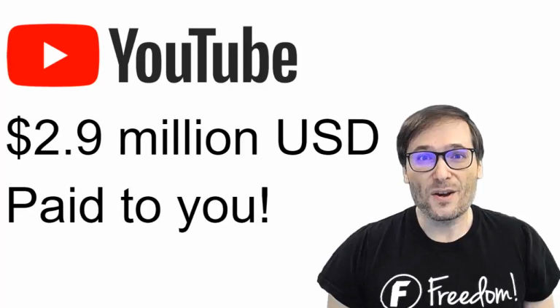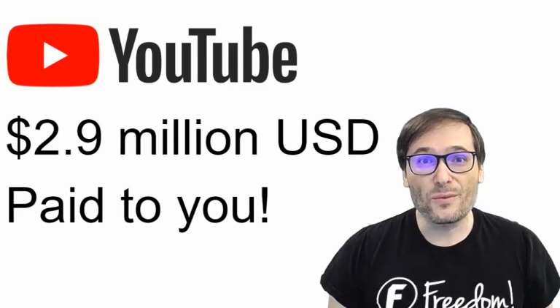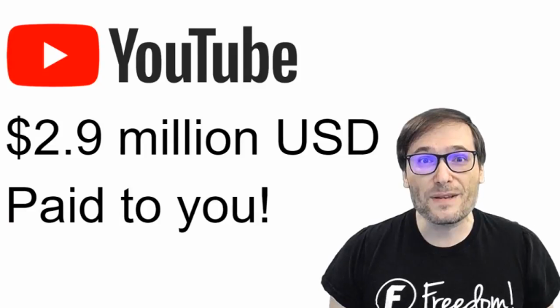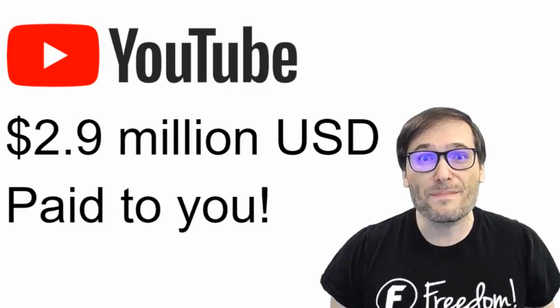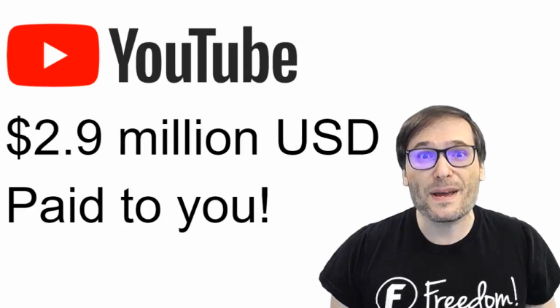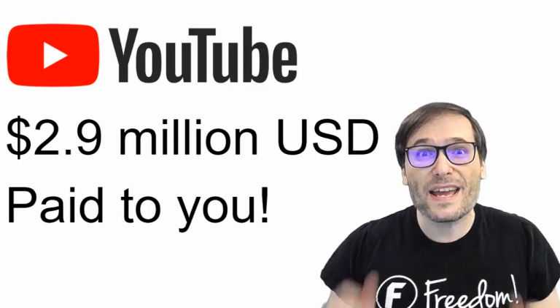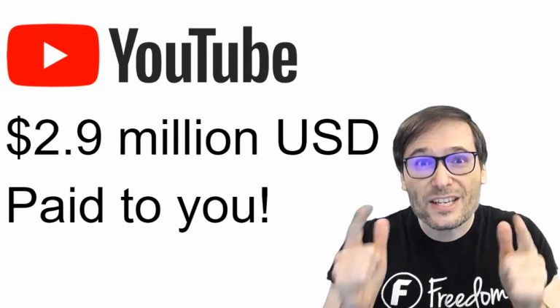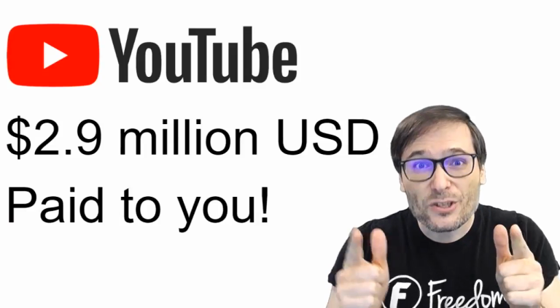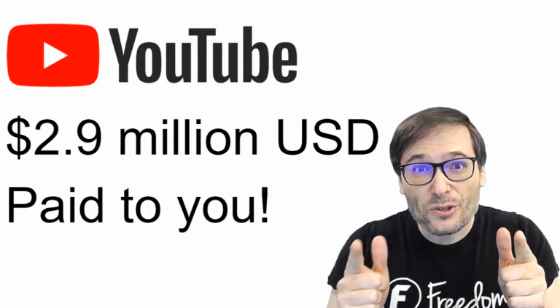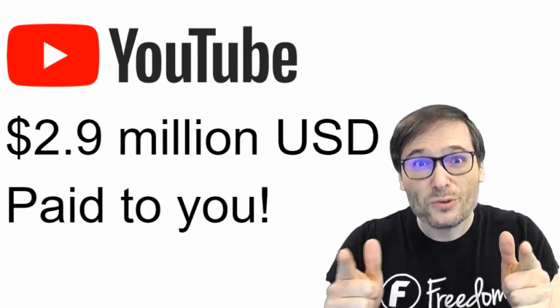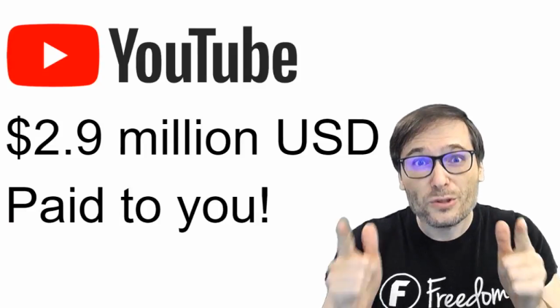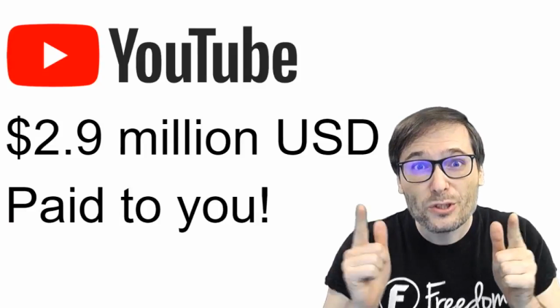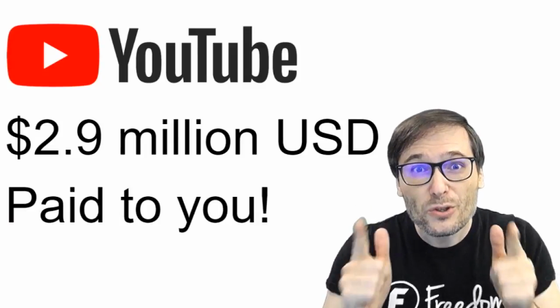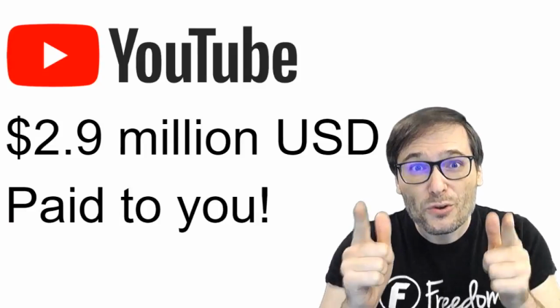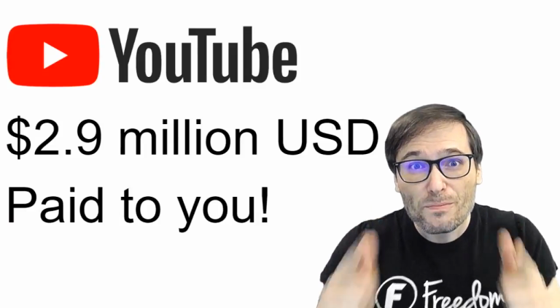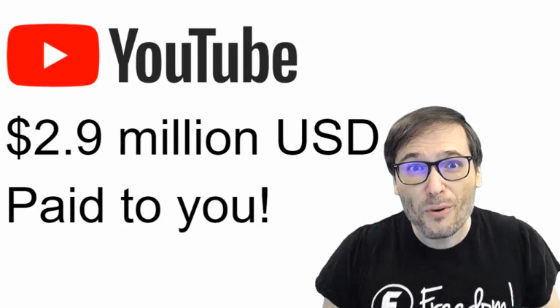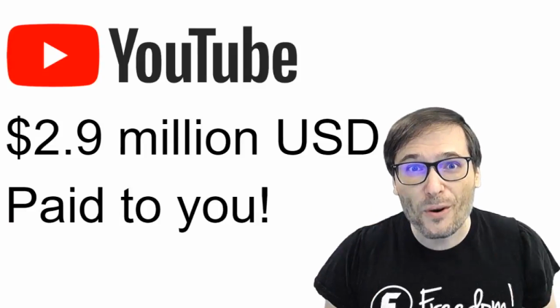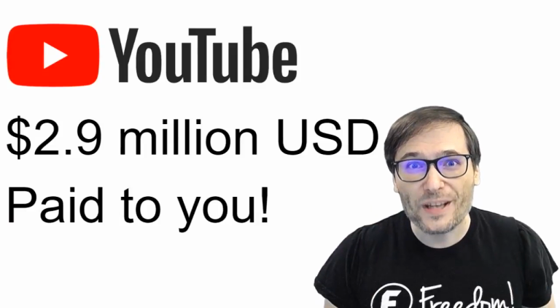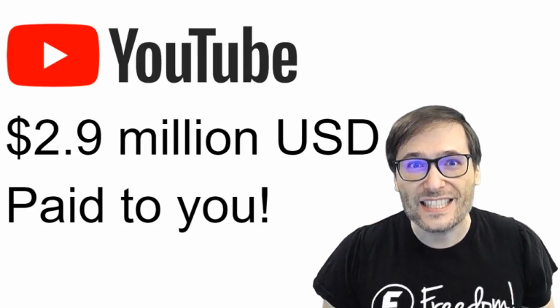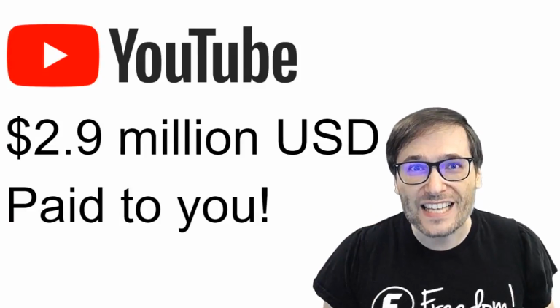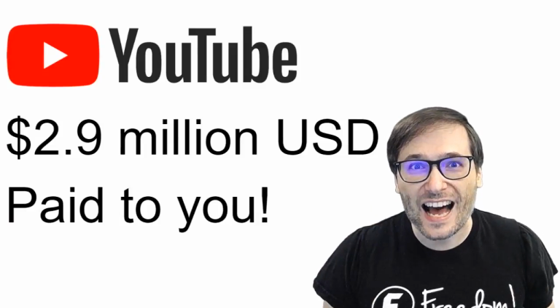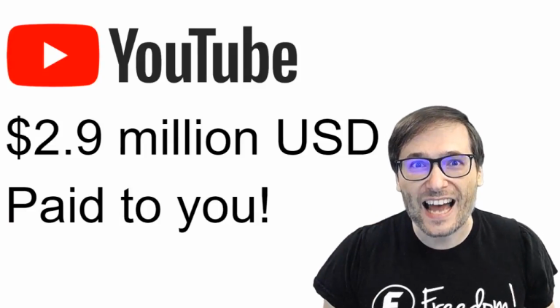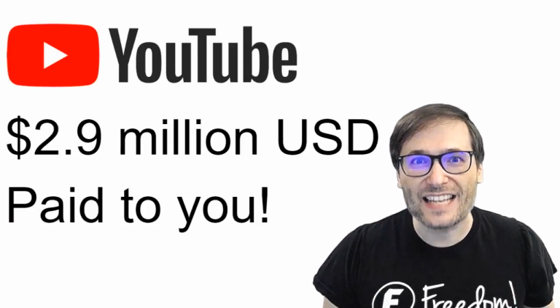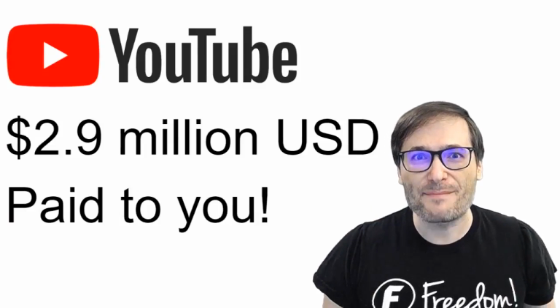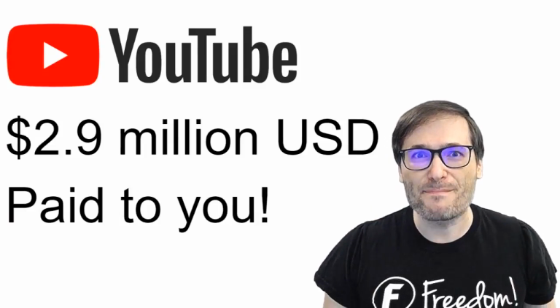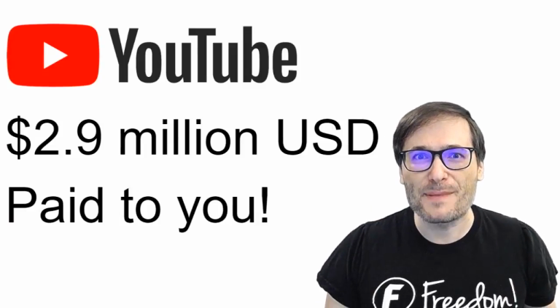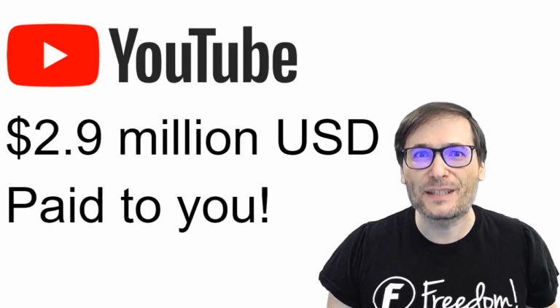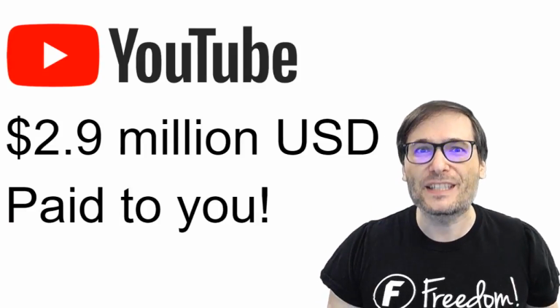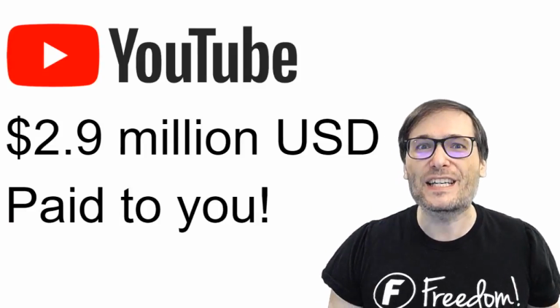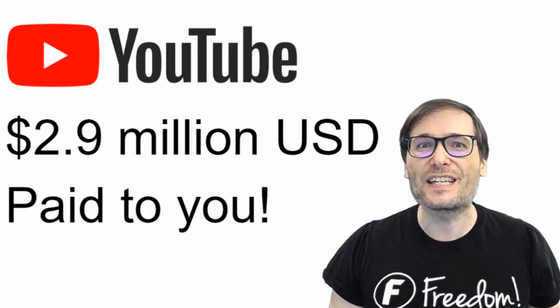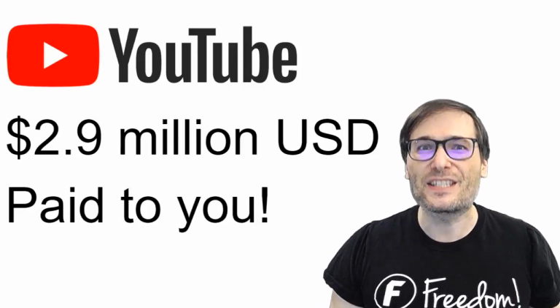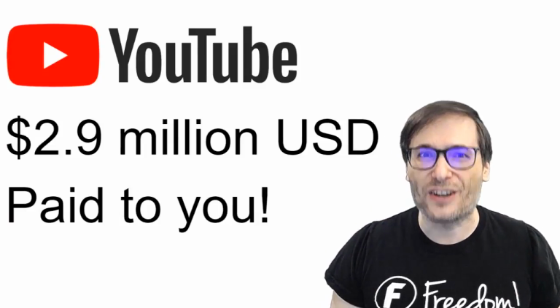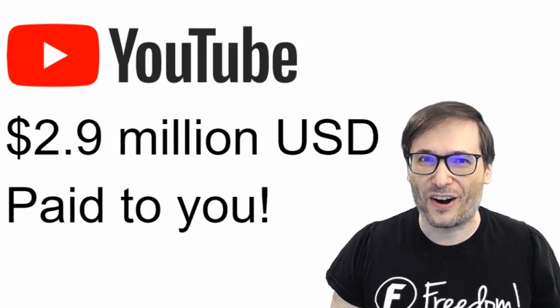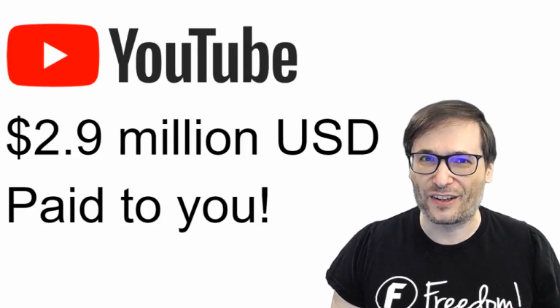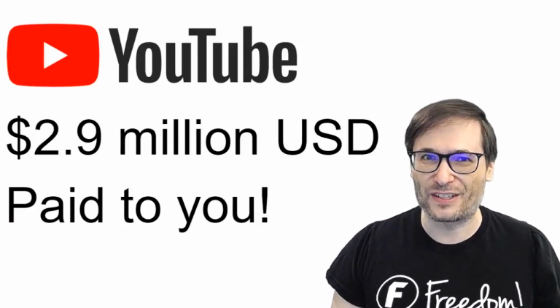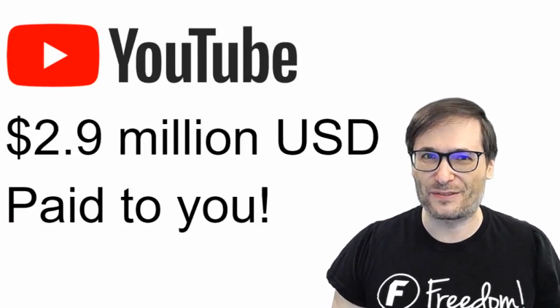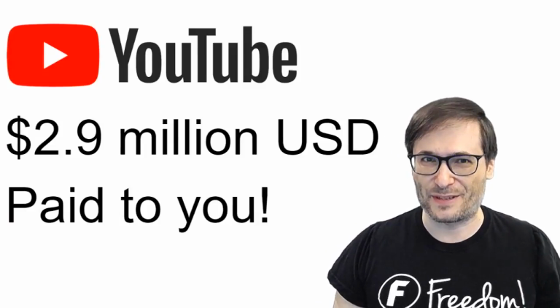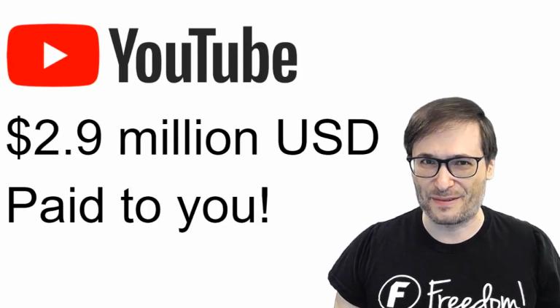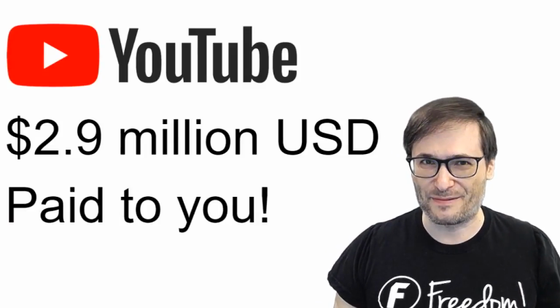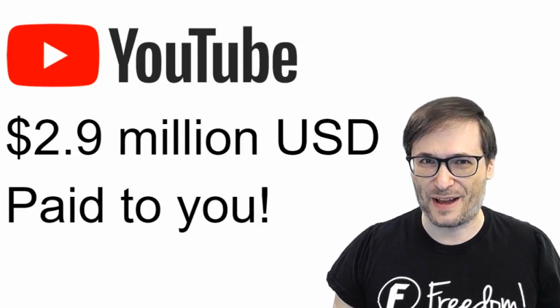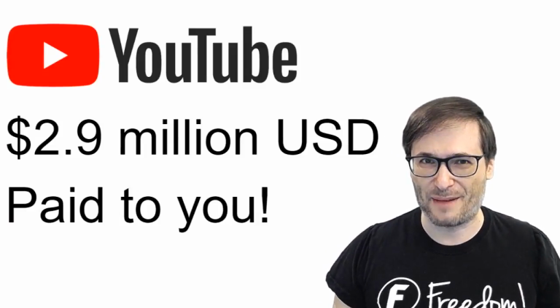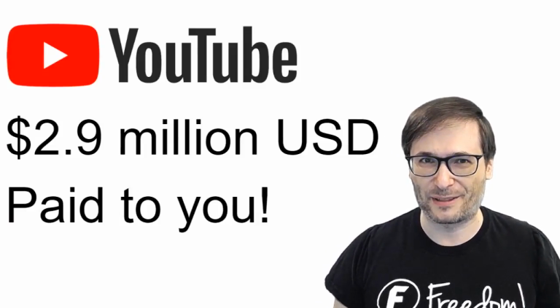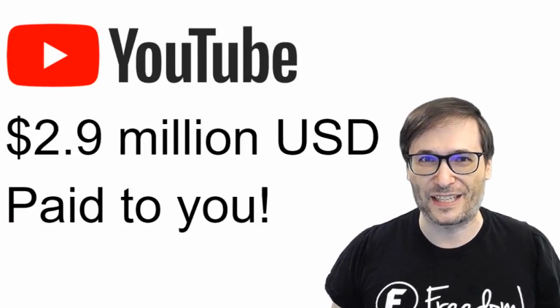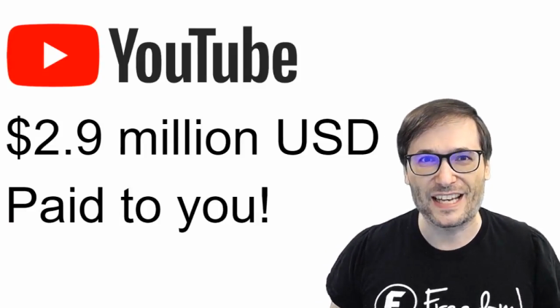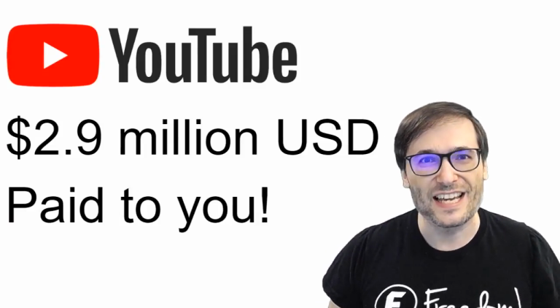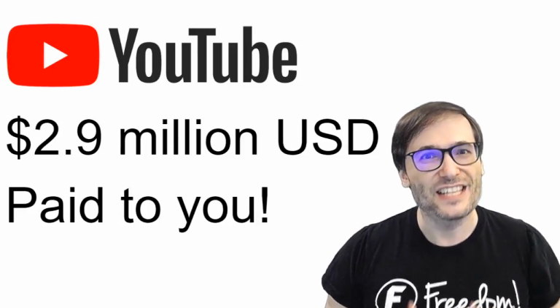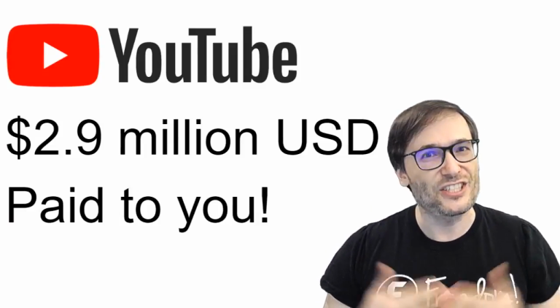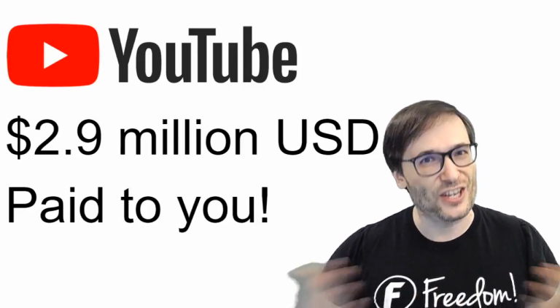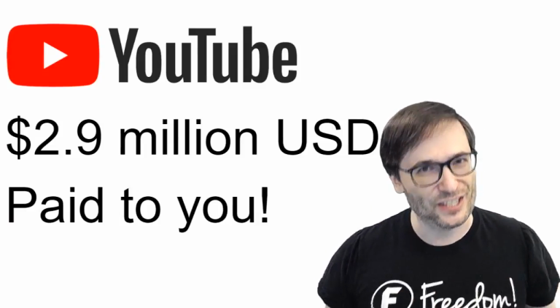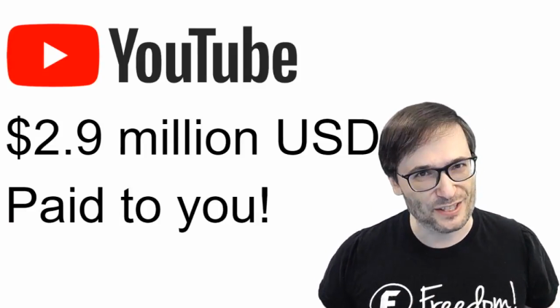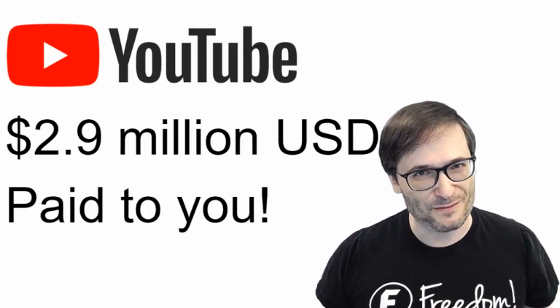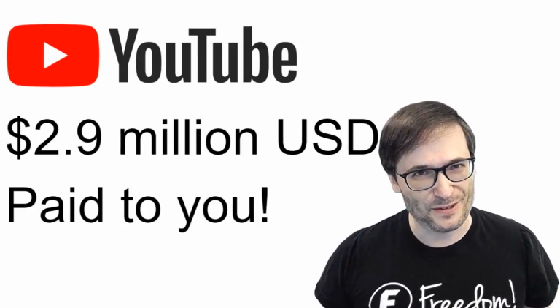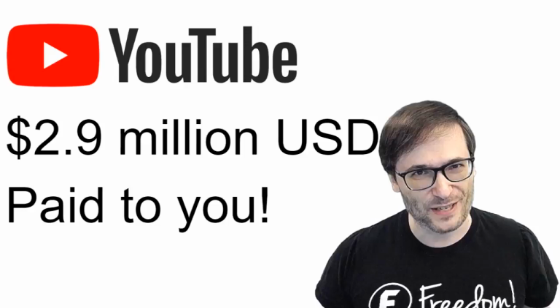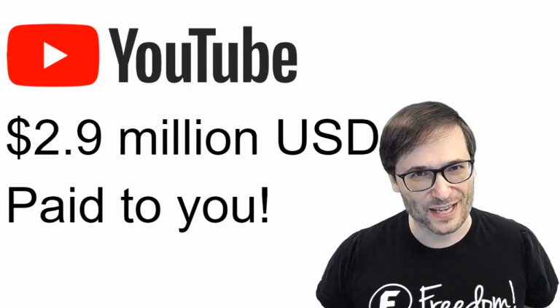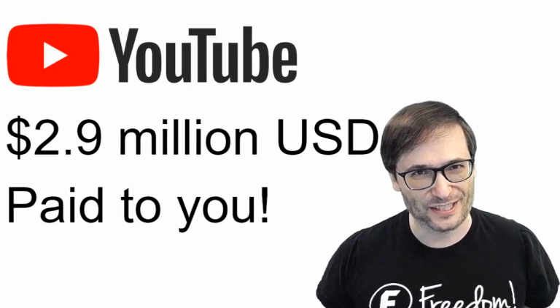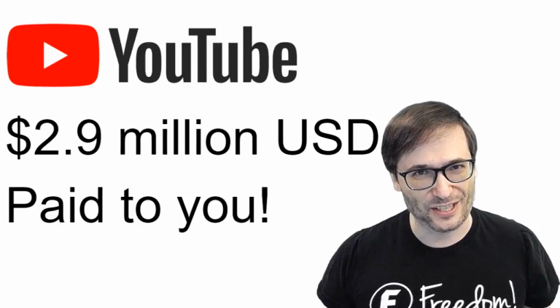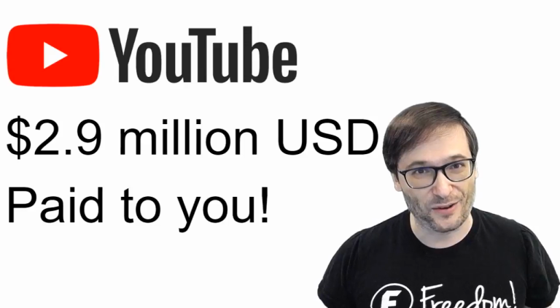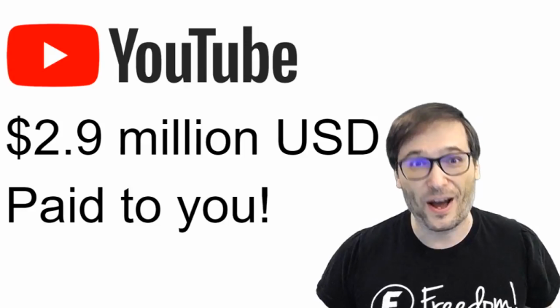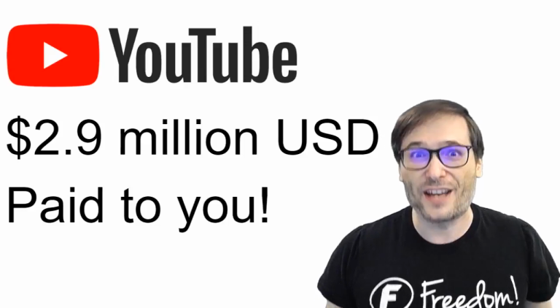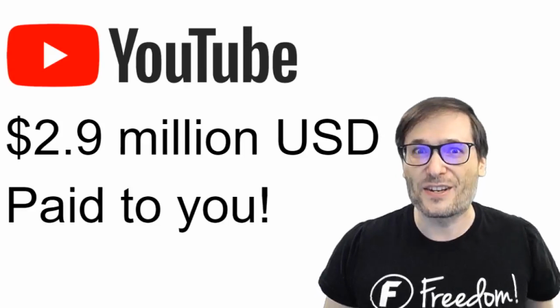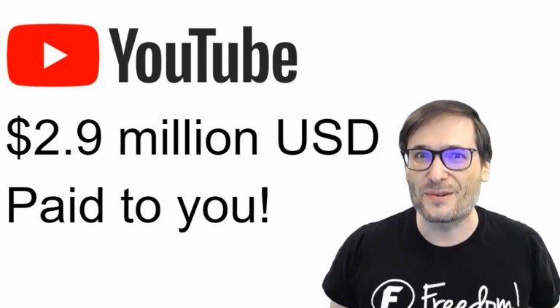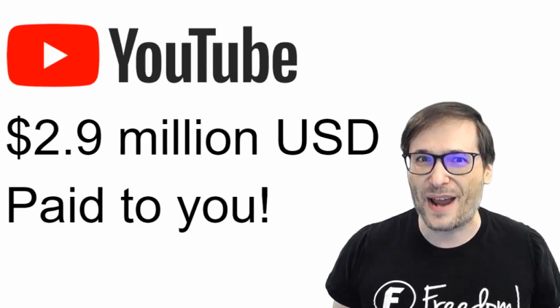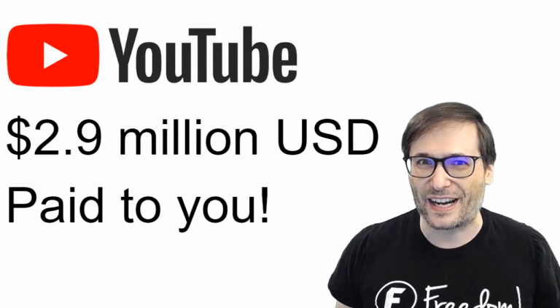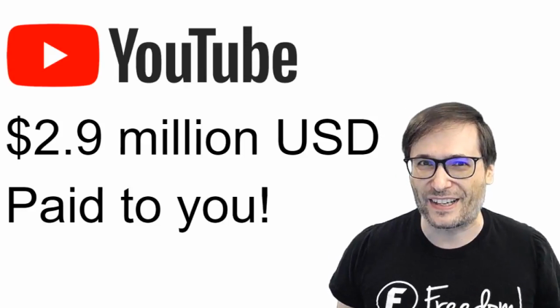We paid you $2.9 million, Freedom Family, just a few days ago. A new record.